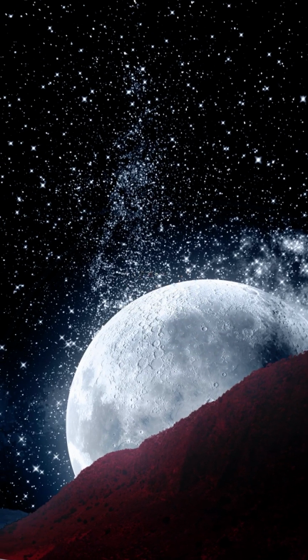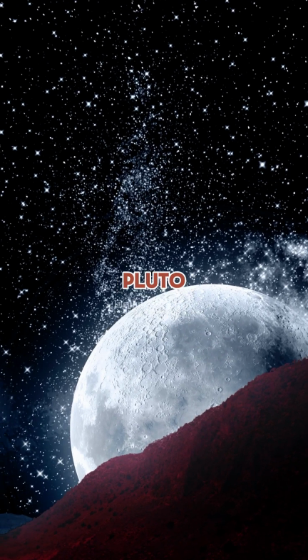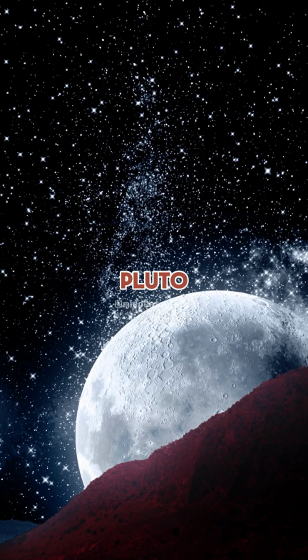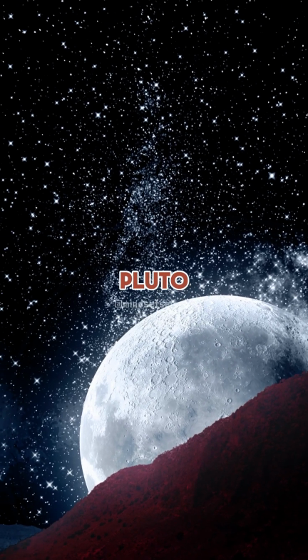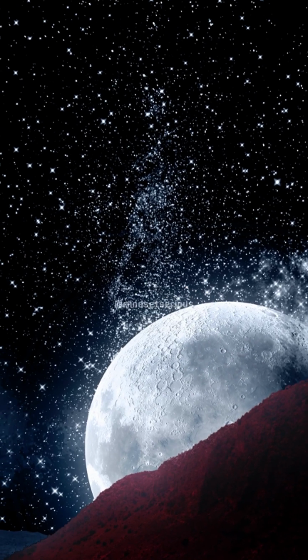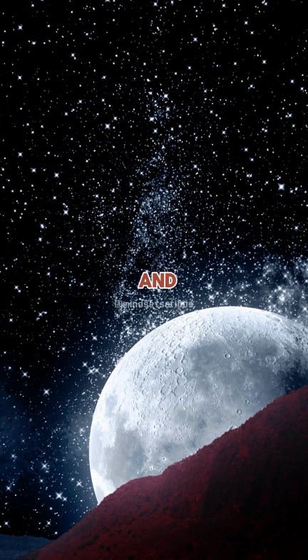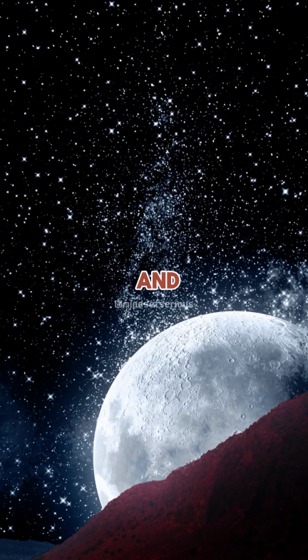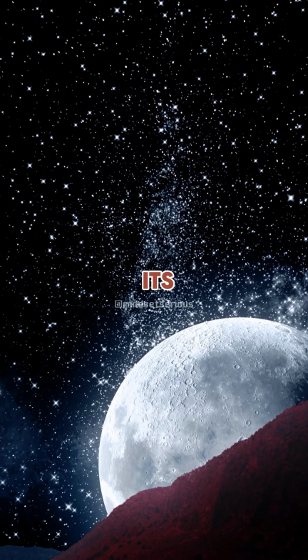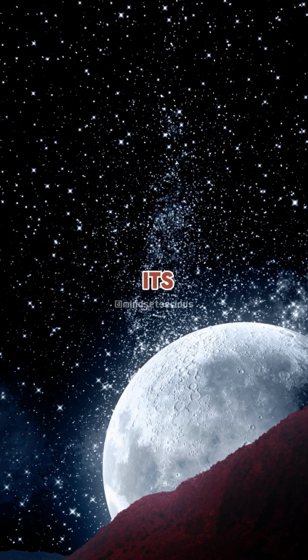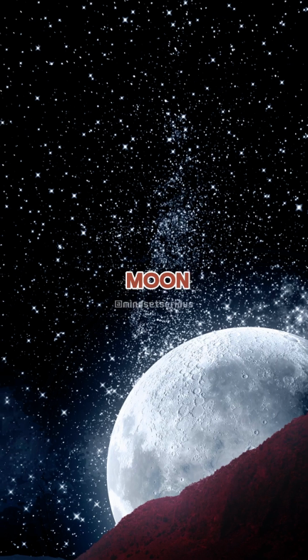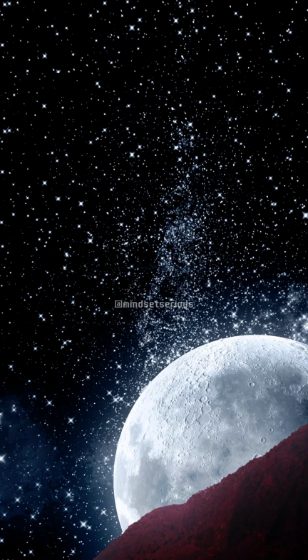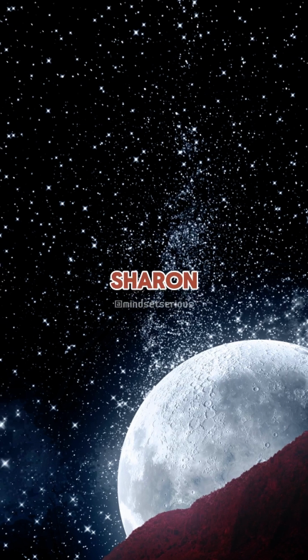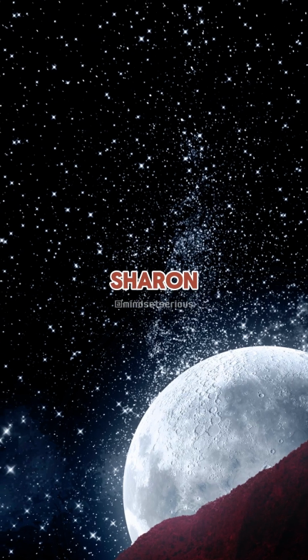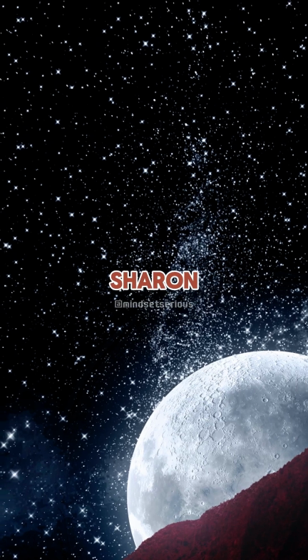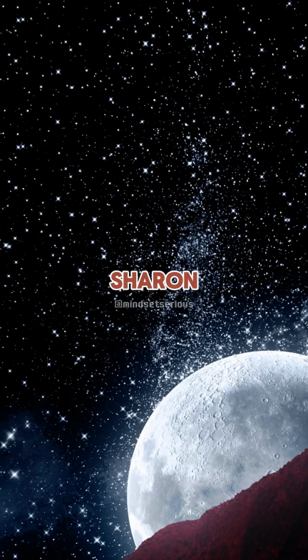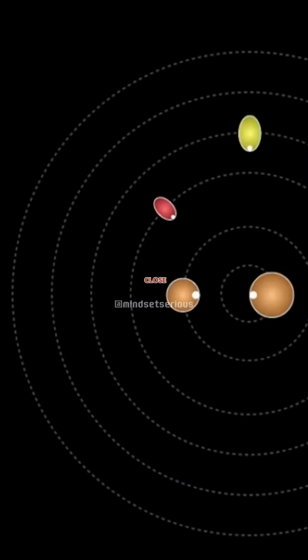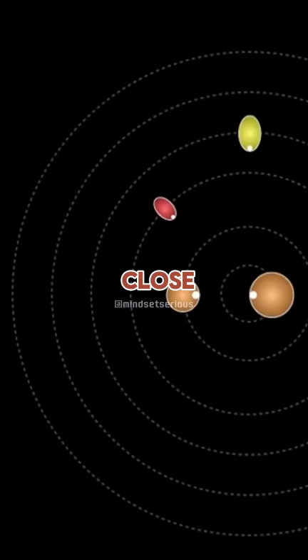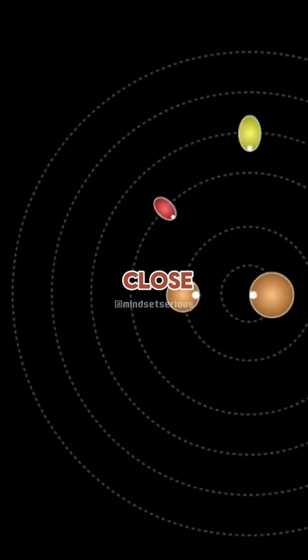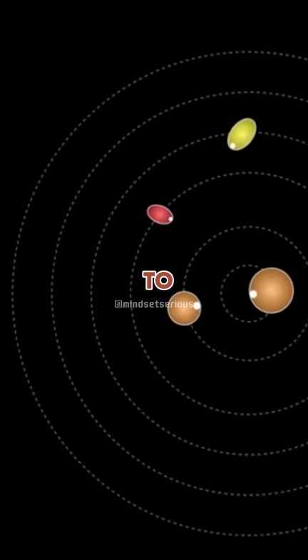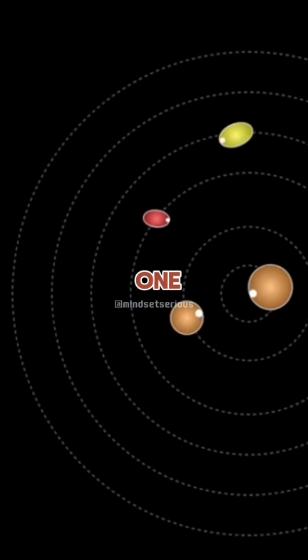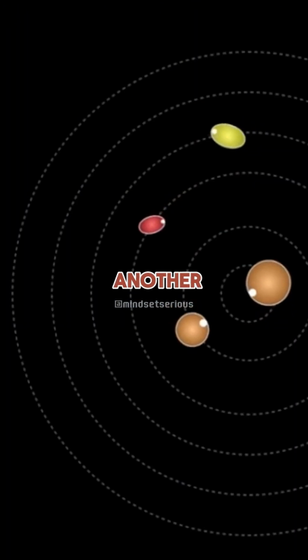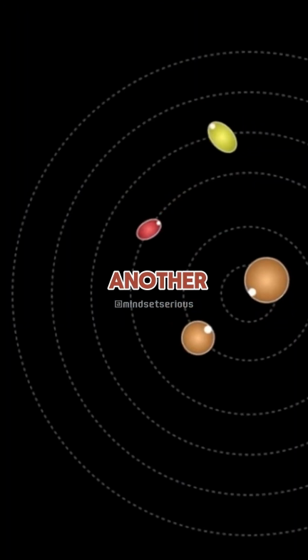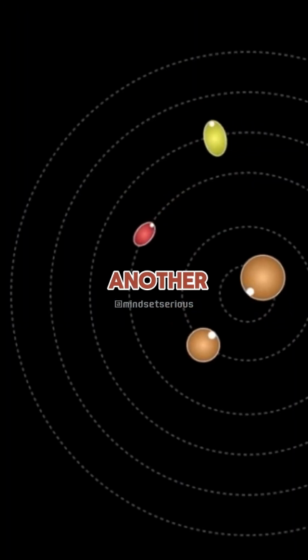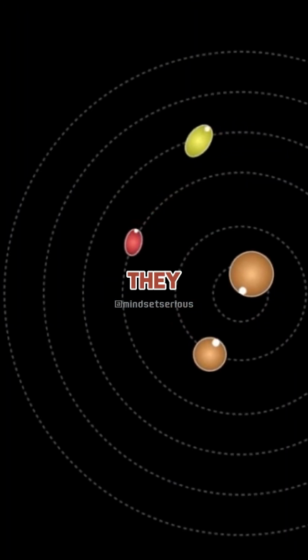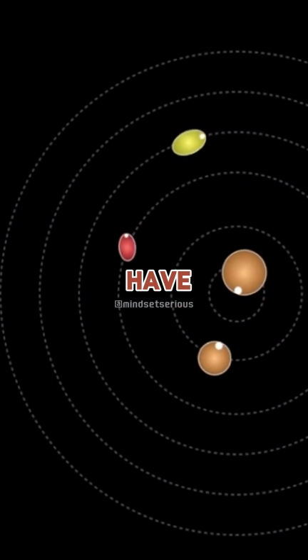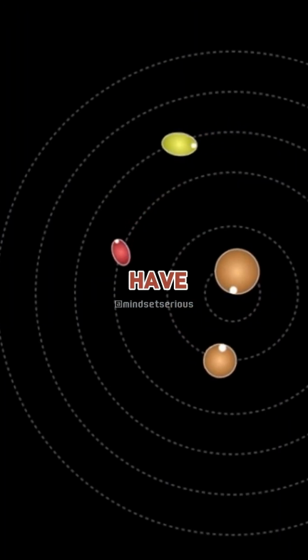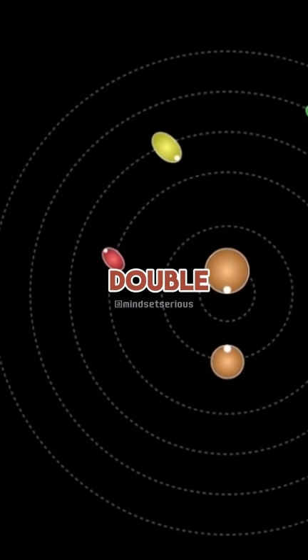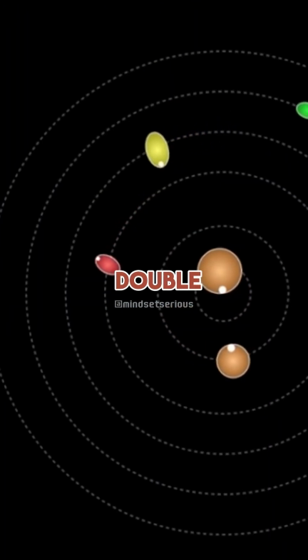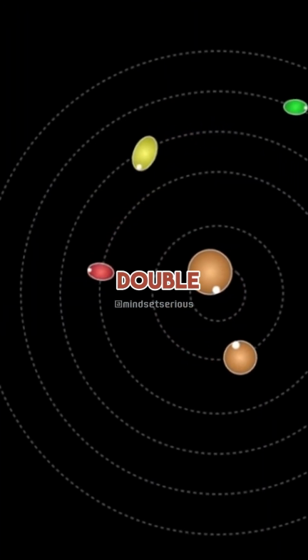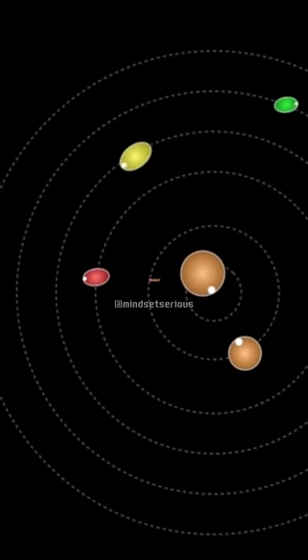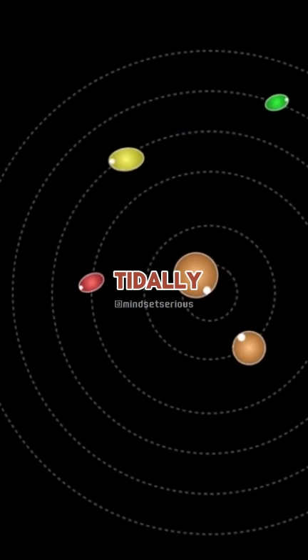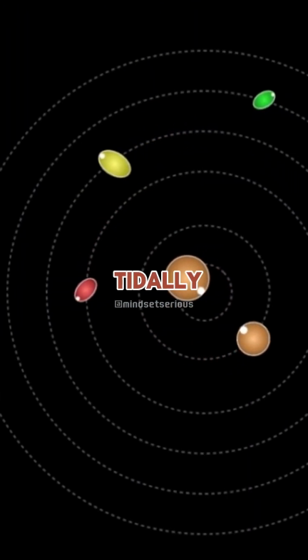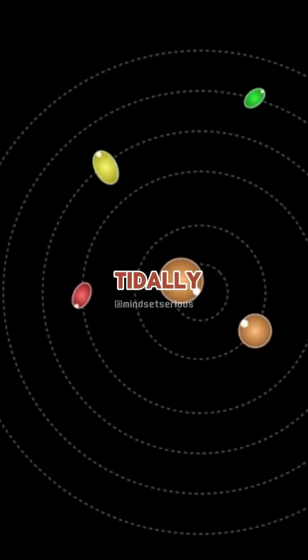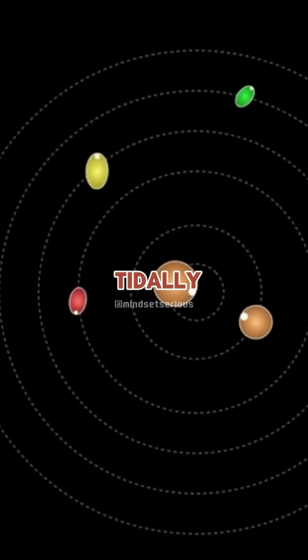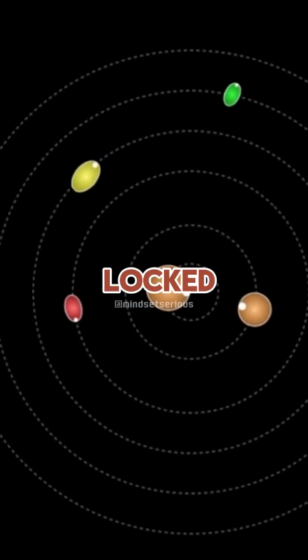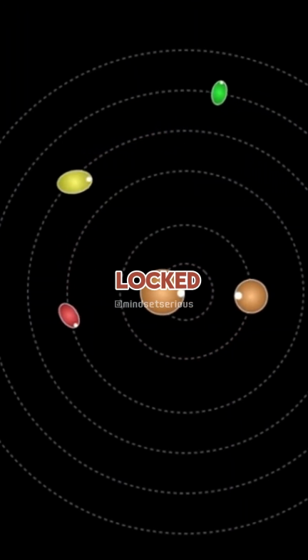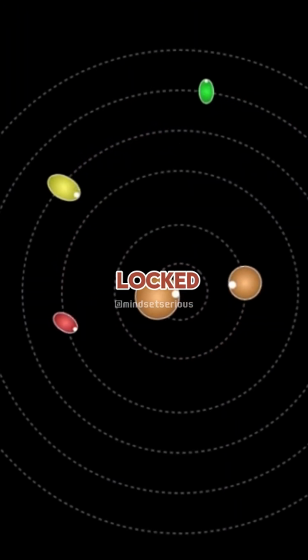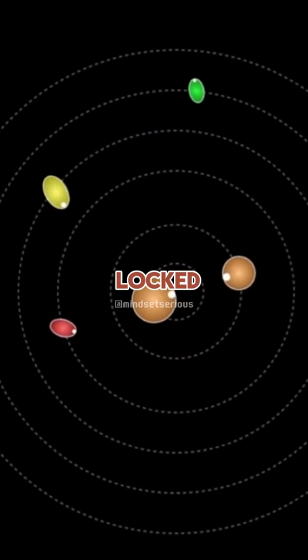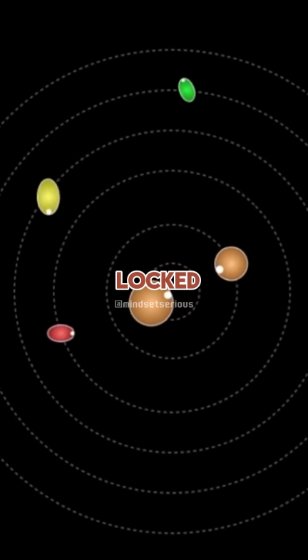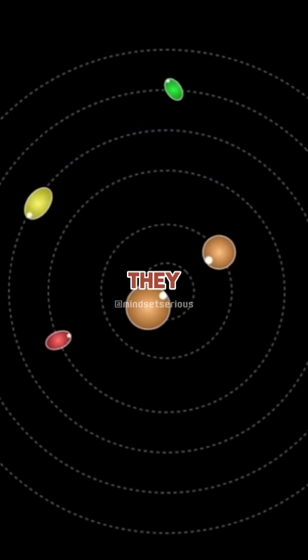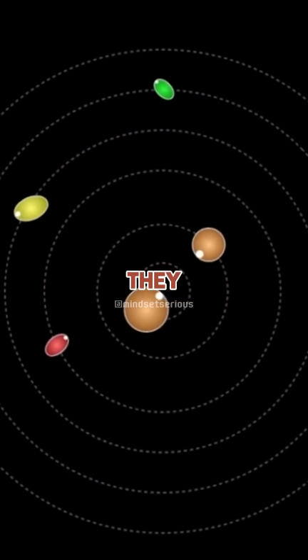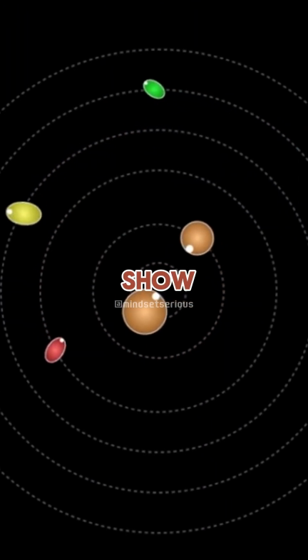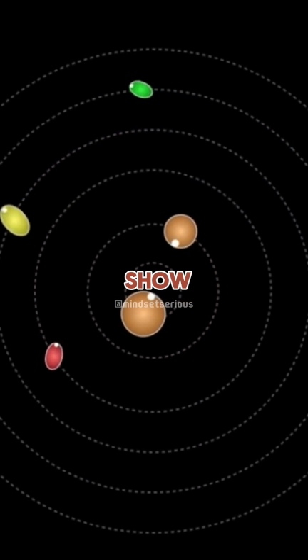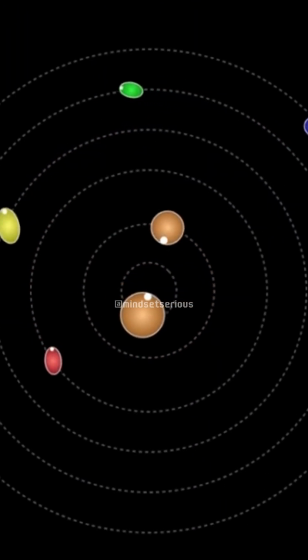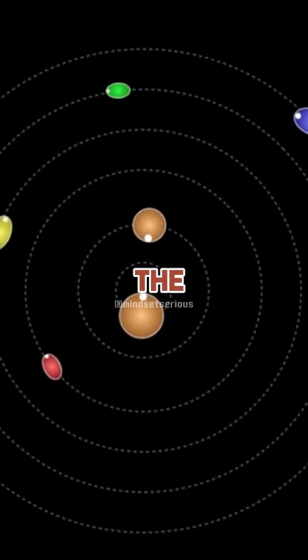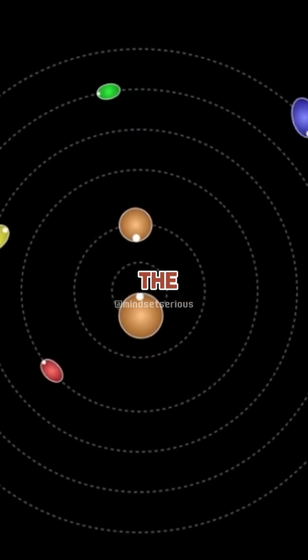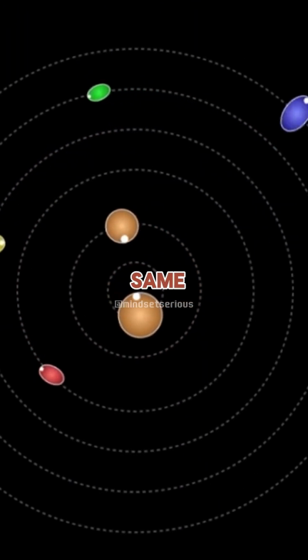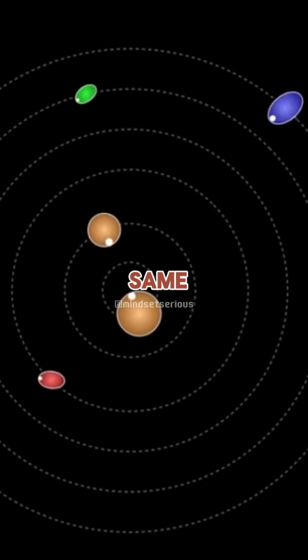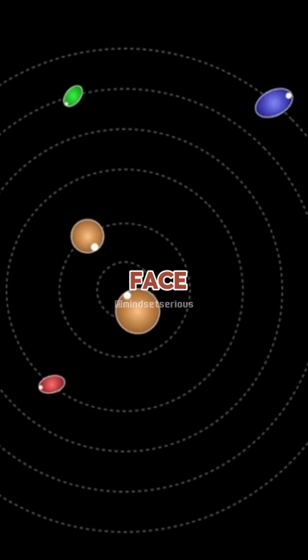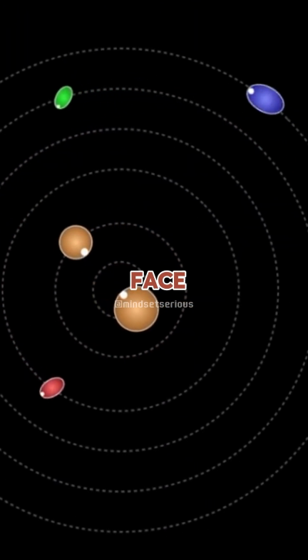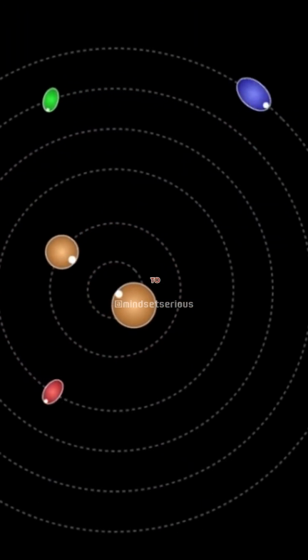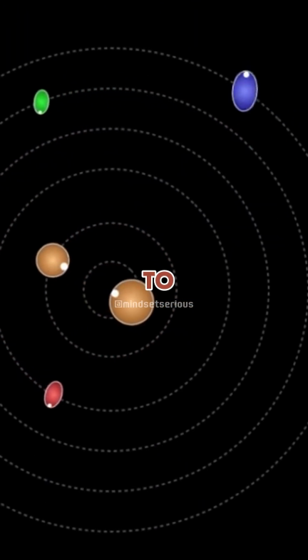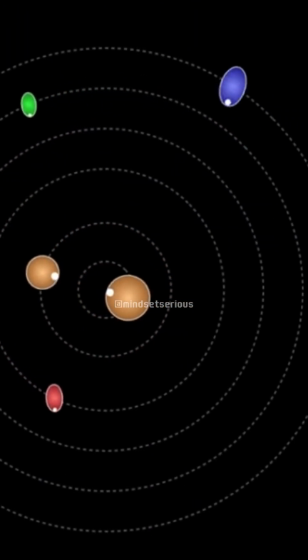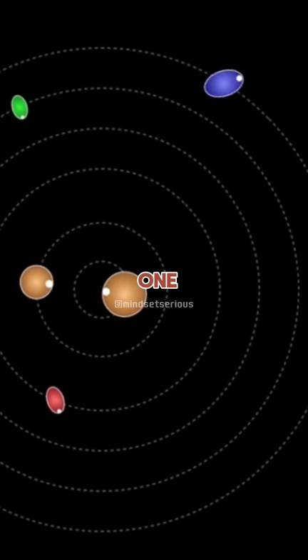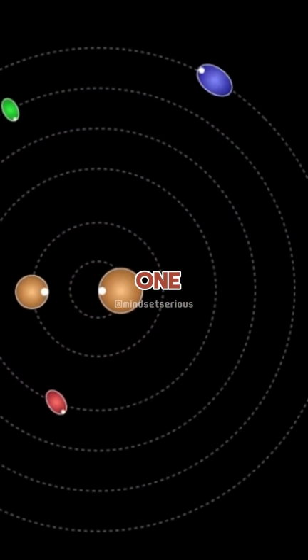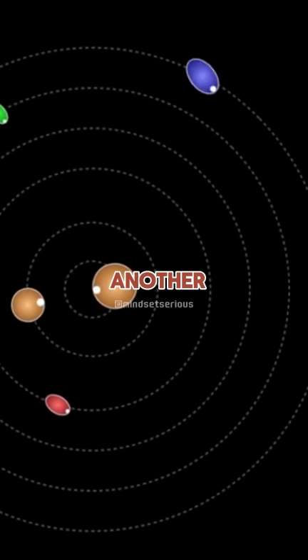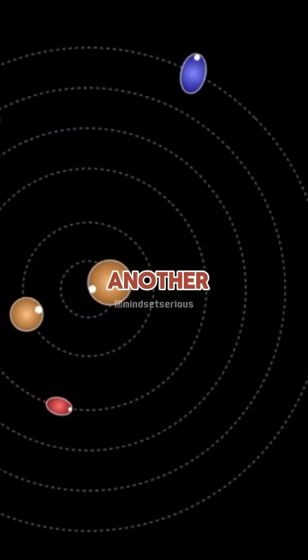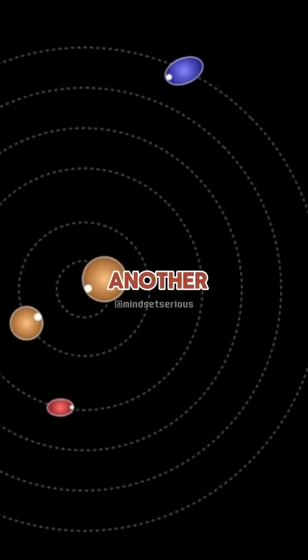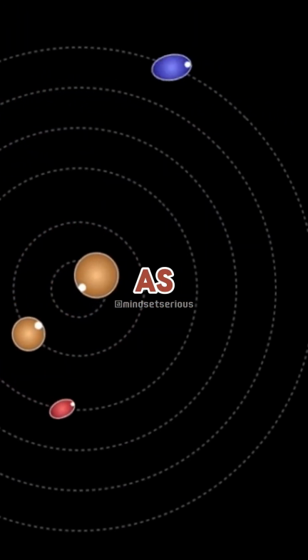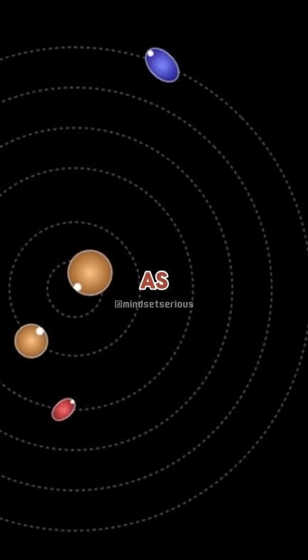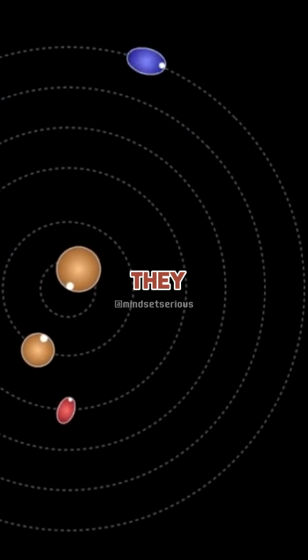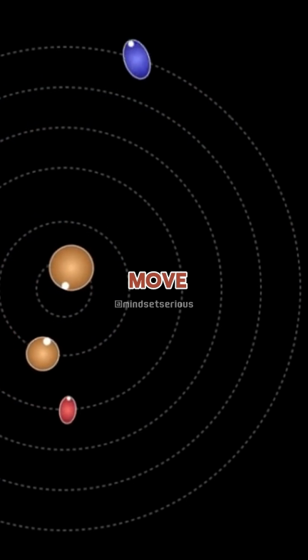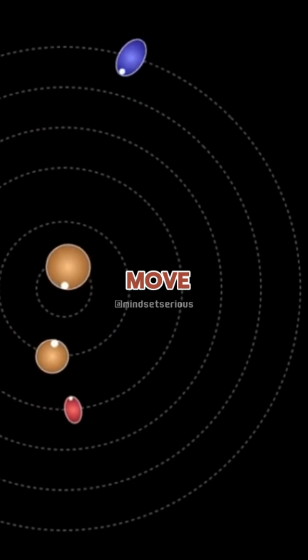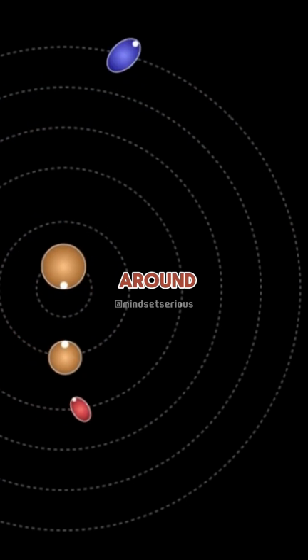Pluto and its moon Charon are close to one another. They have double tidally locked — they show the same face to one another as they move around.